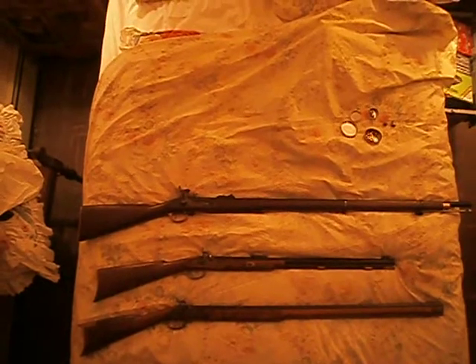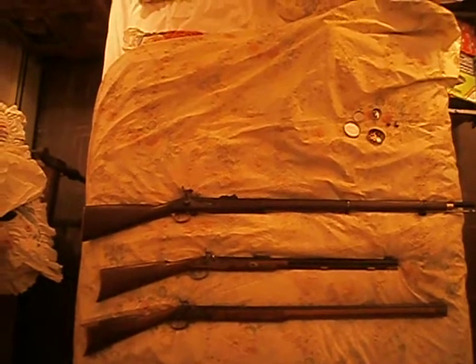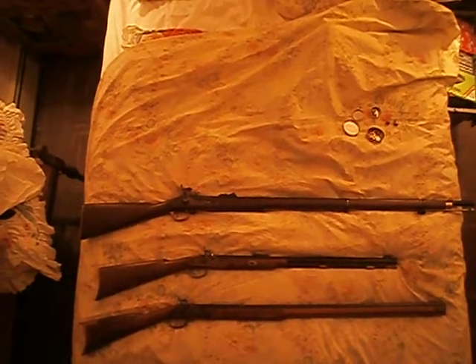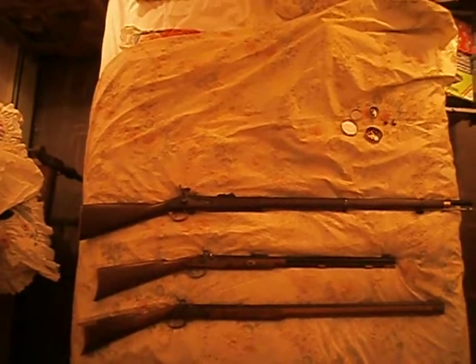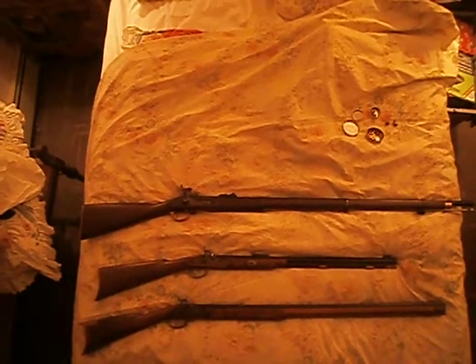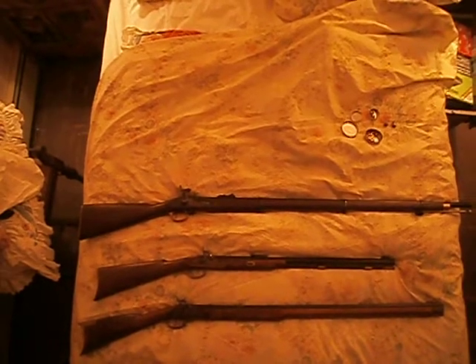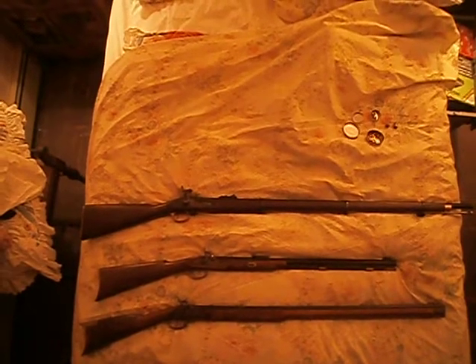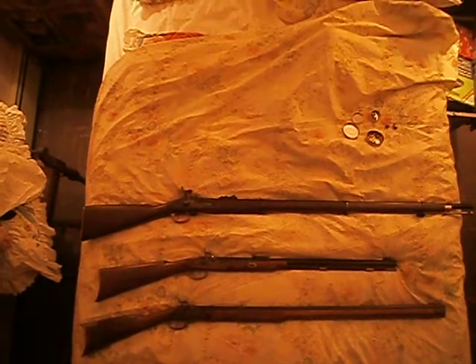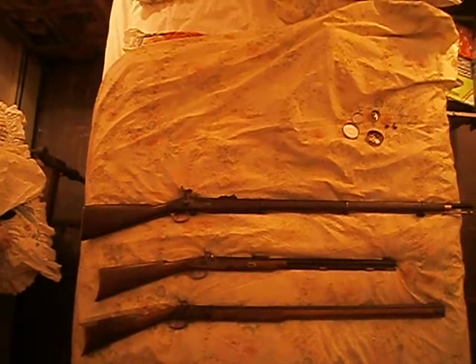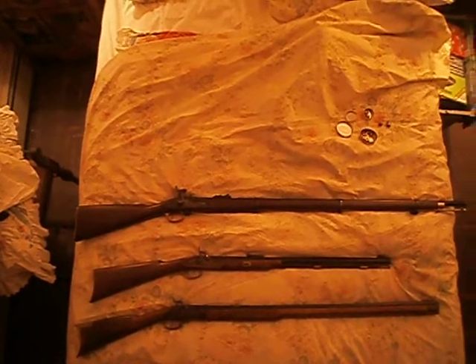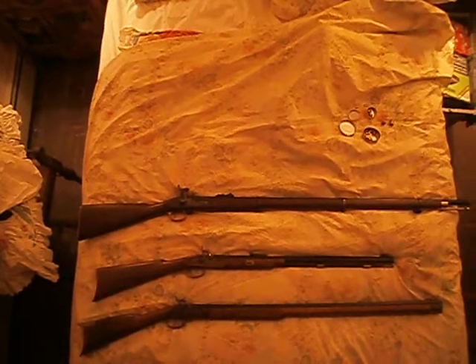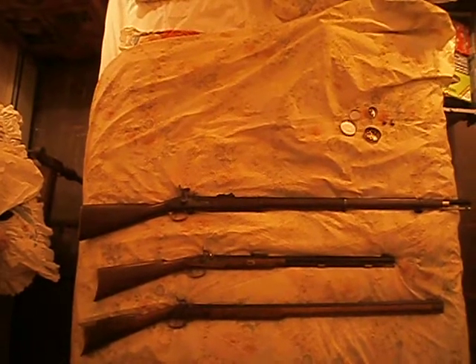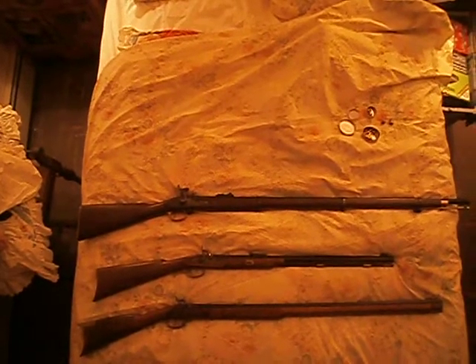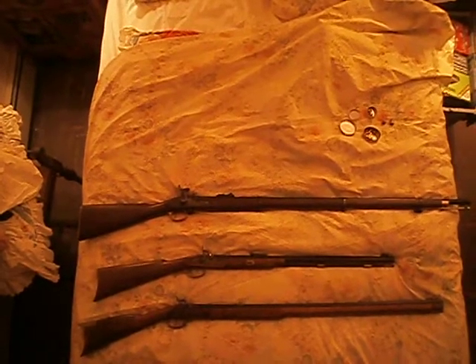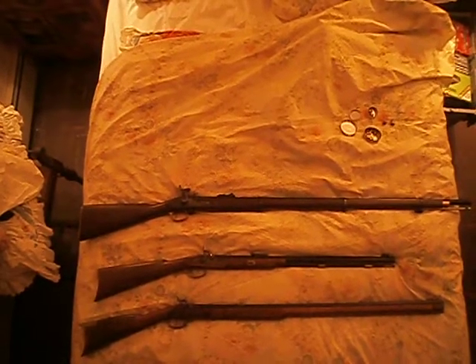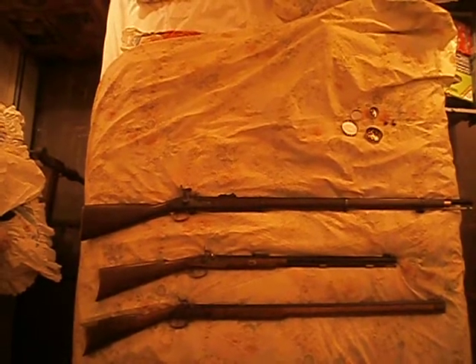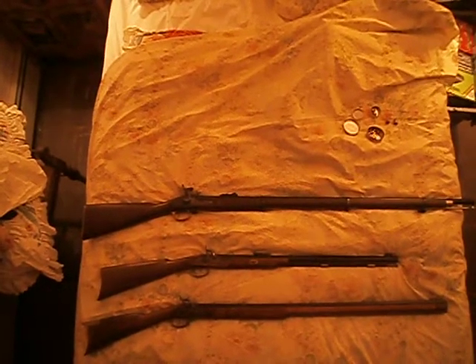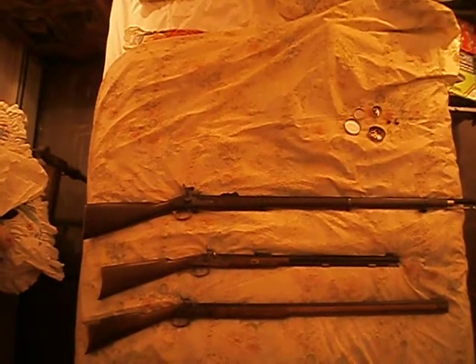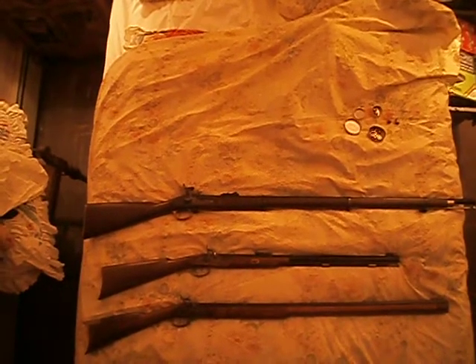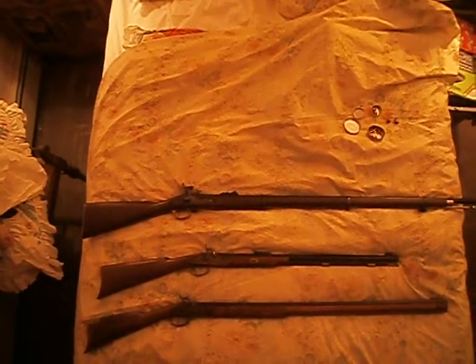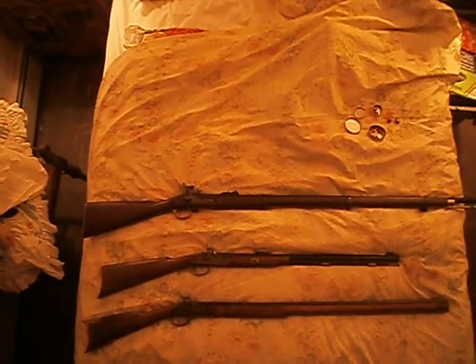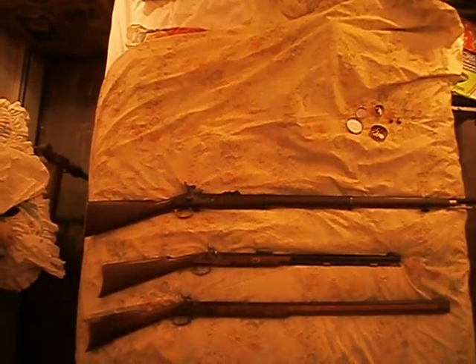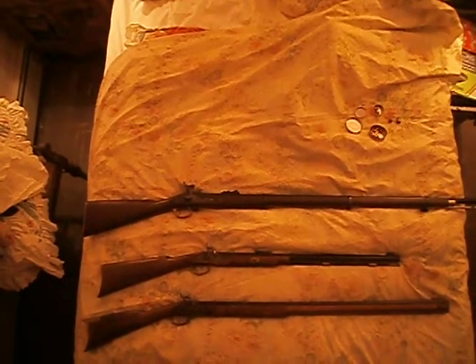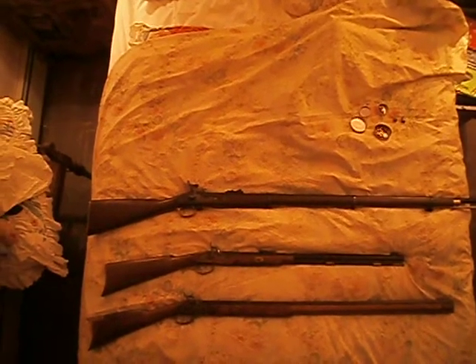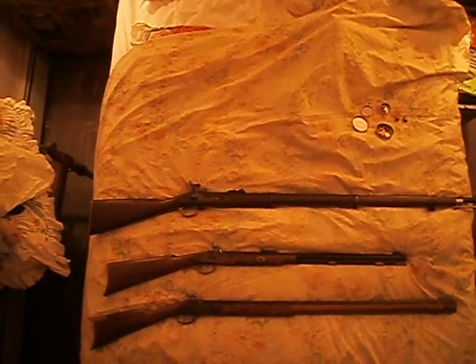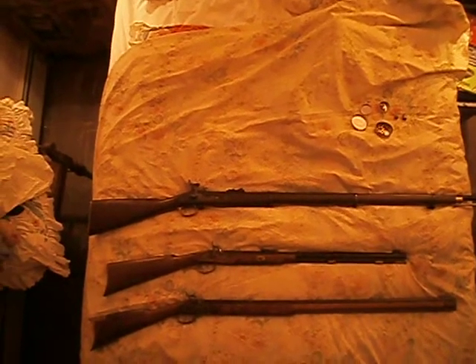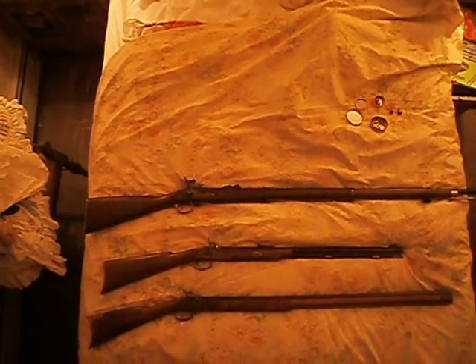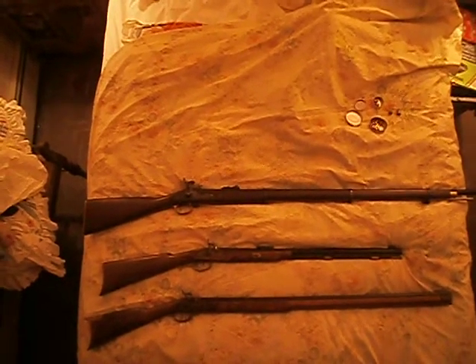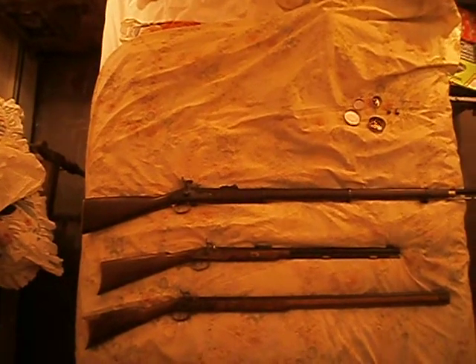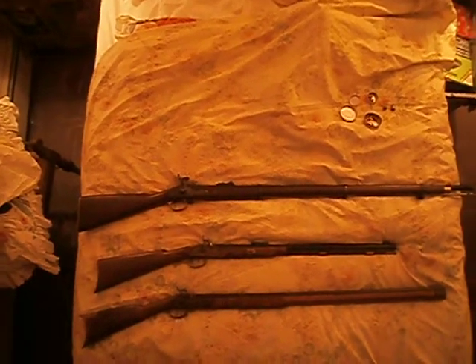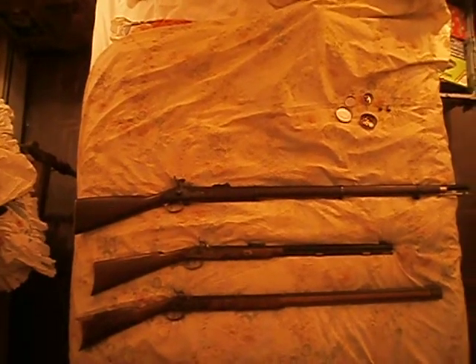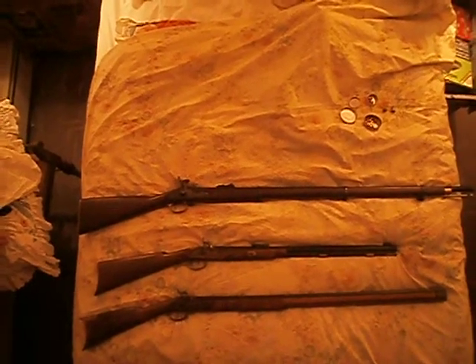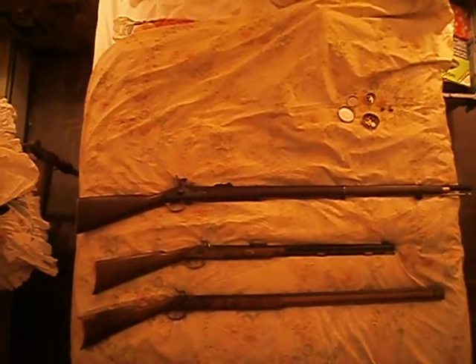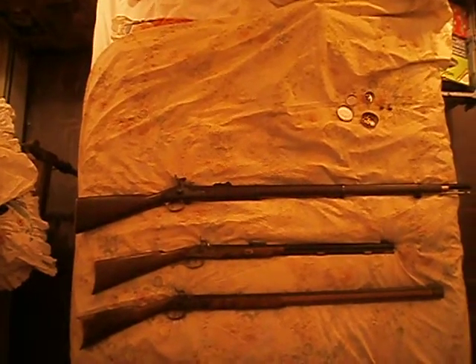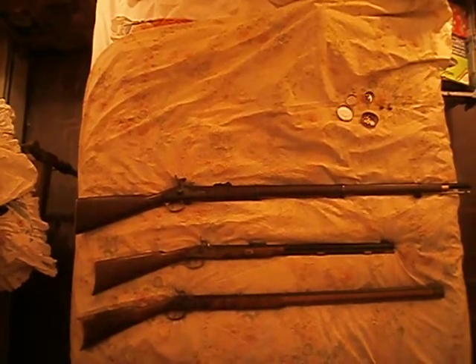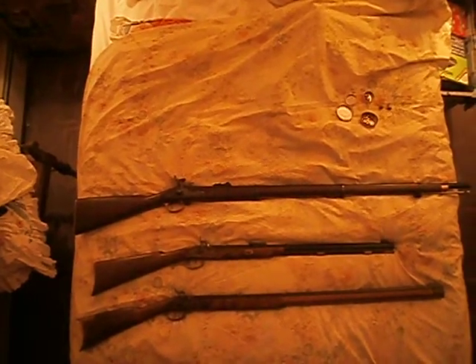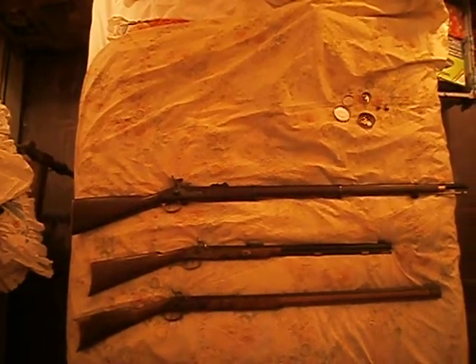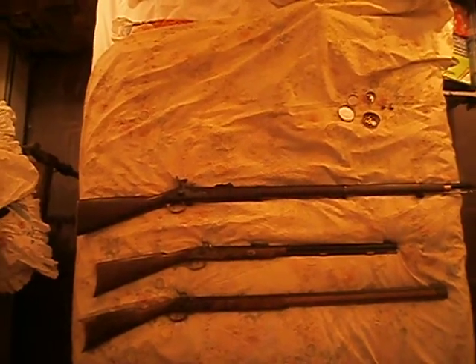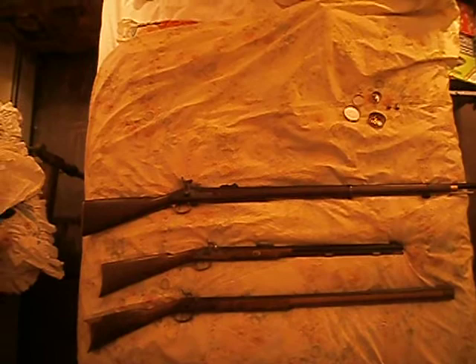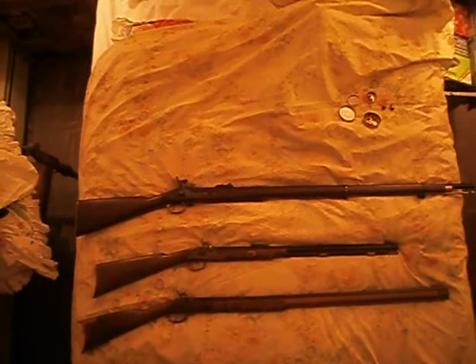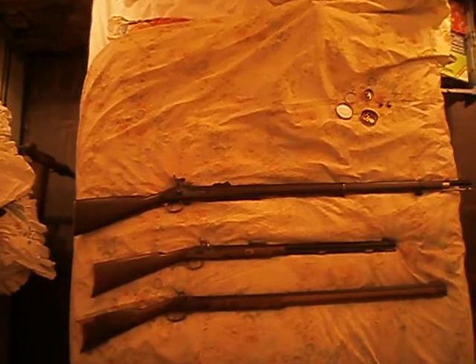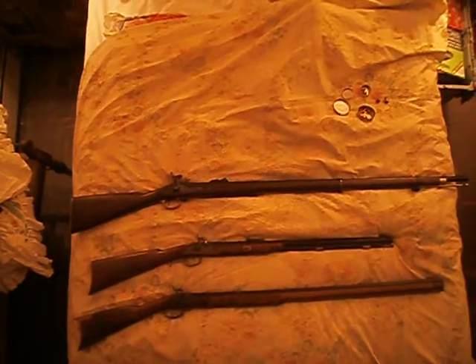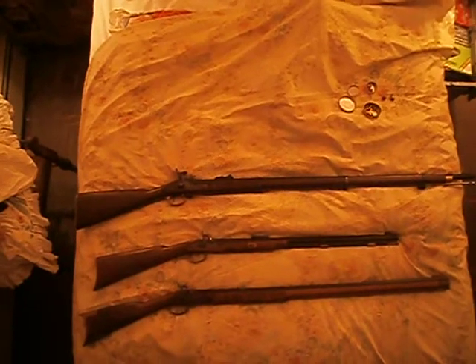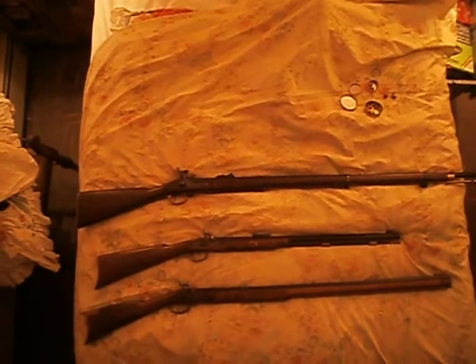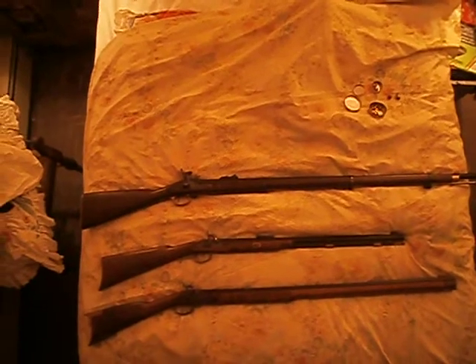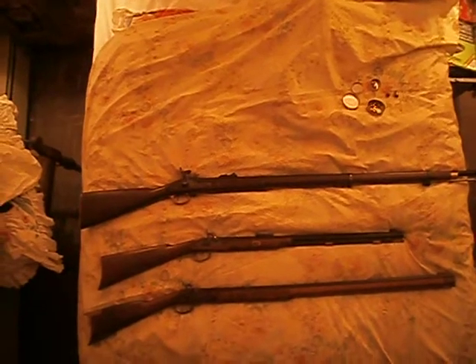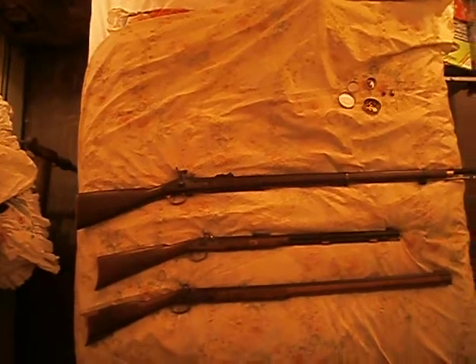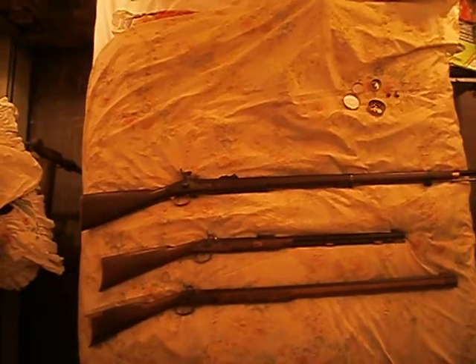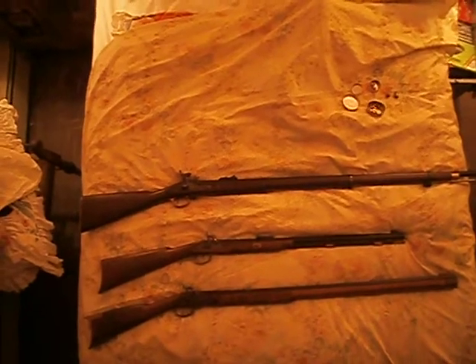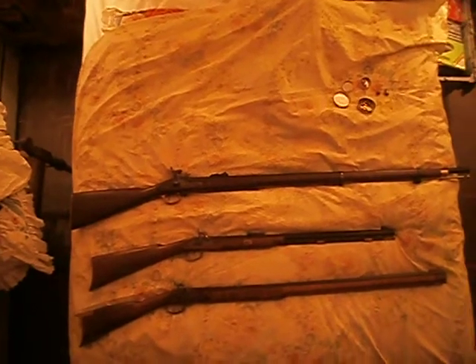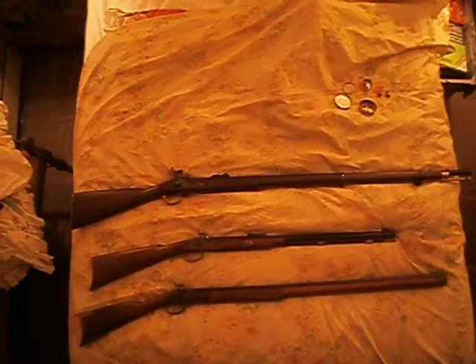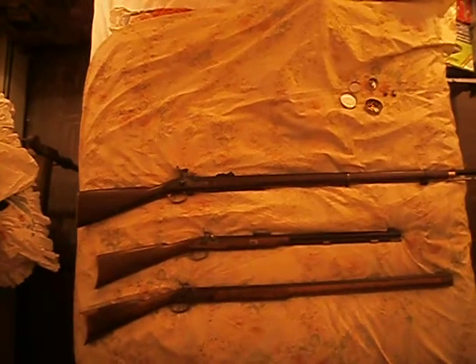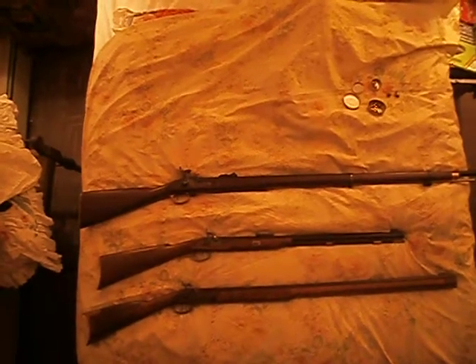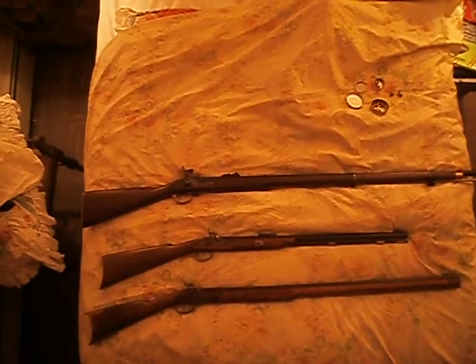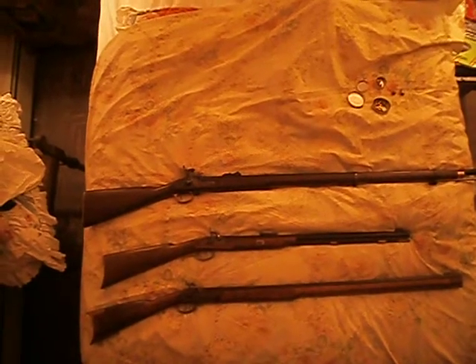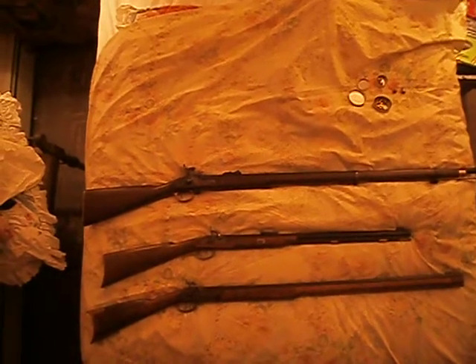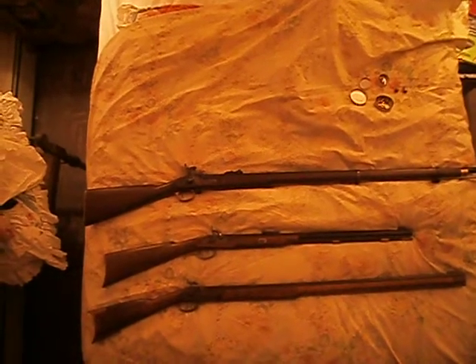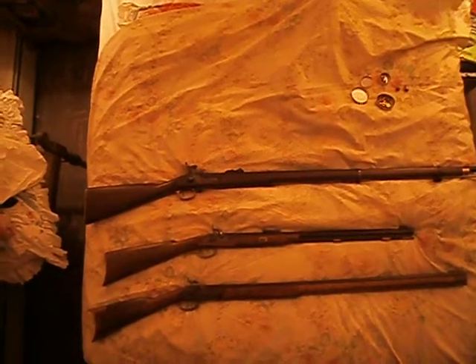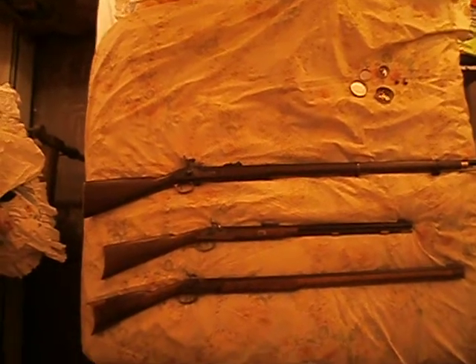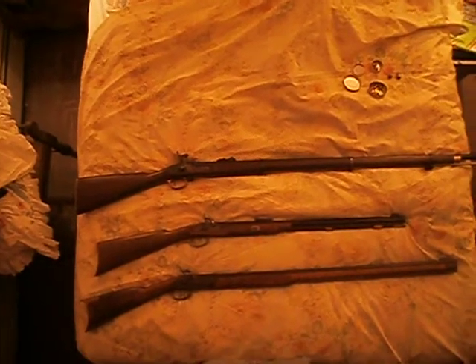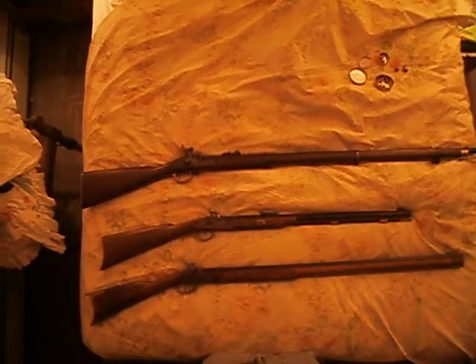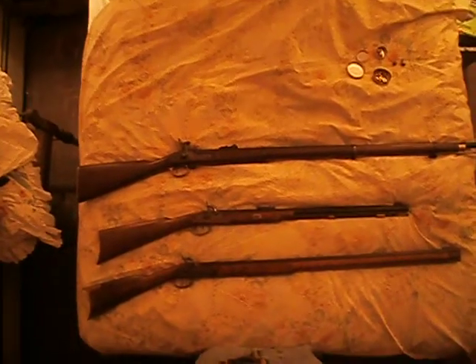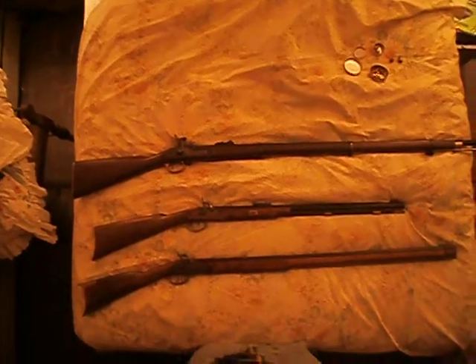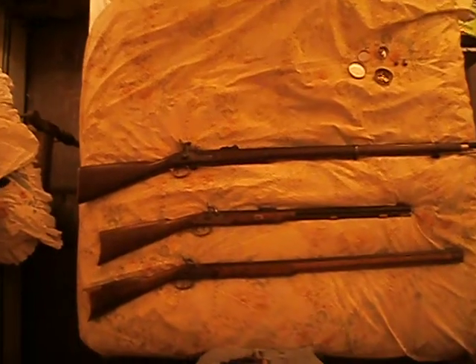As you can see here from my collection, I have three percussion lock muzzleloaders. Two are civilian, and one is military.